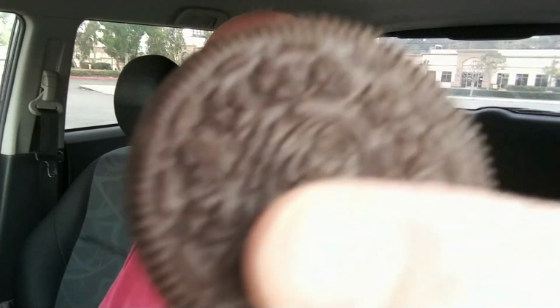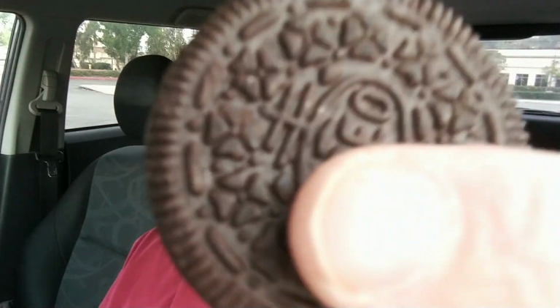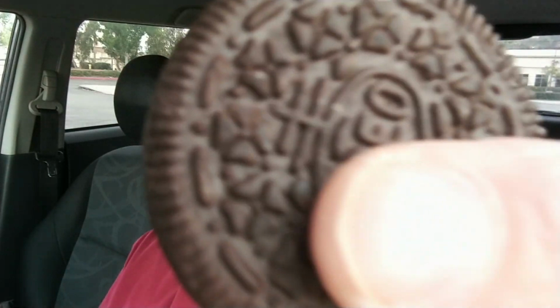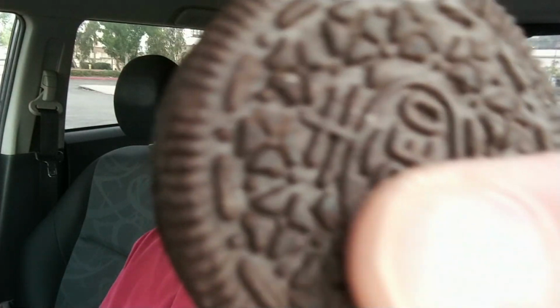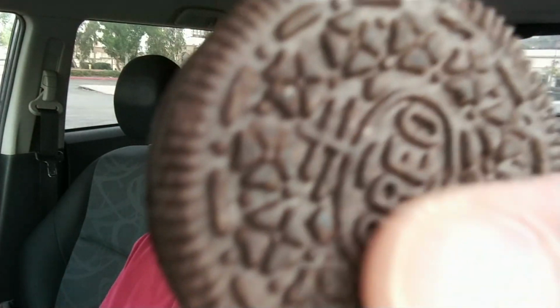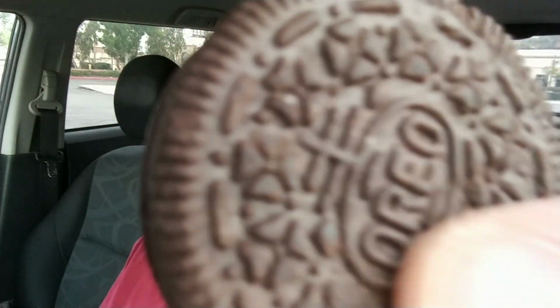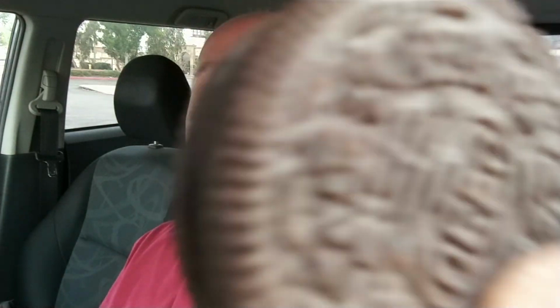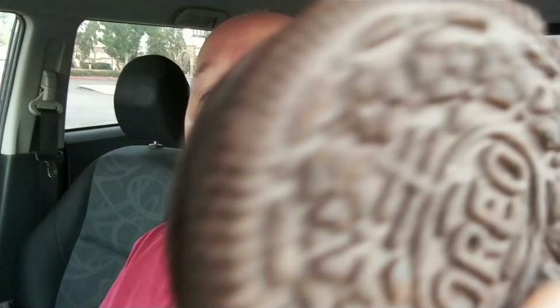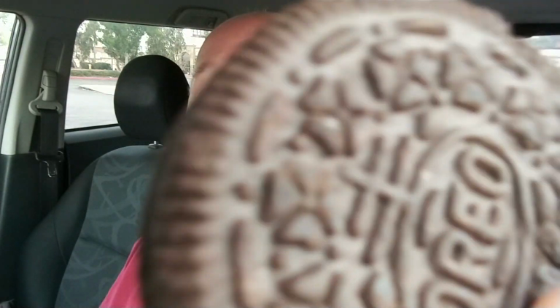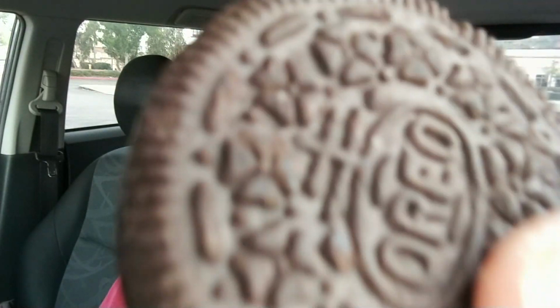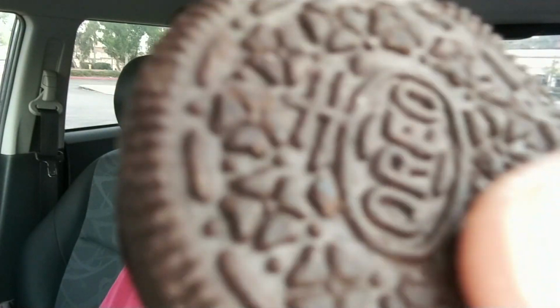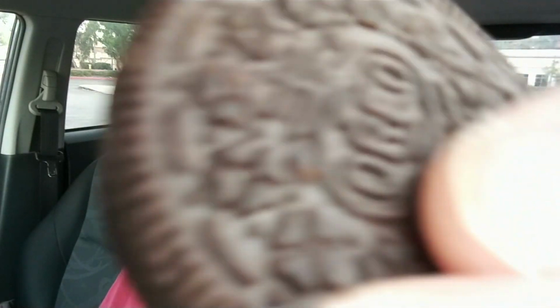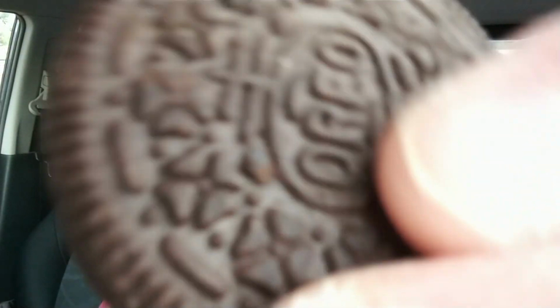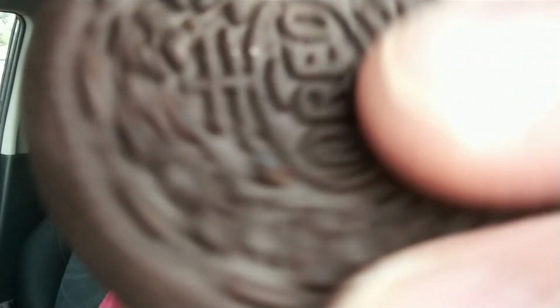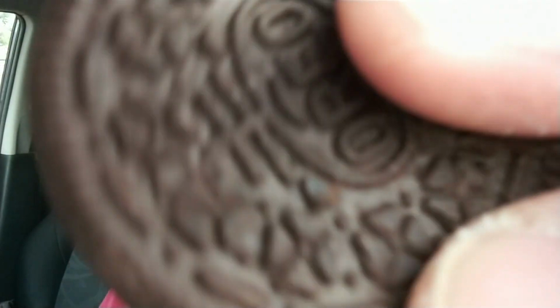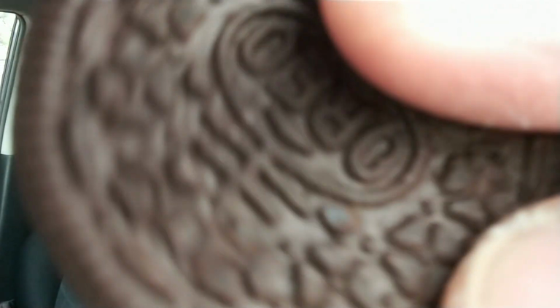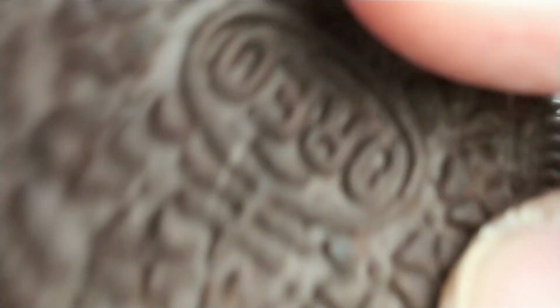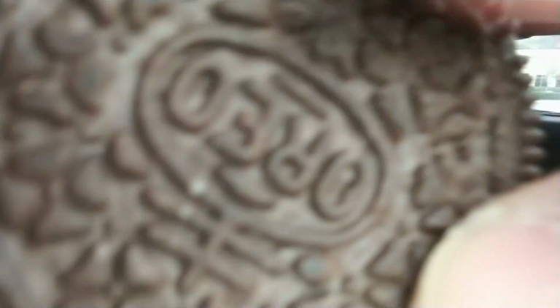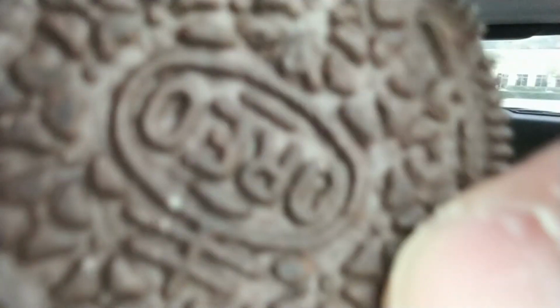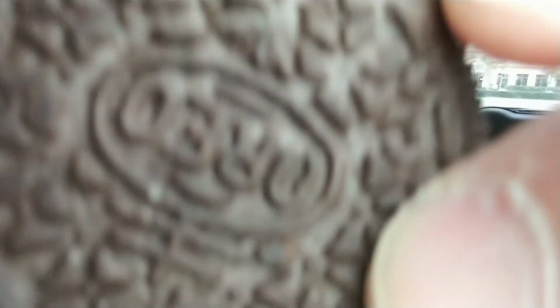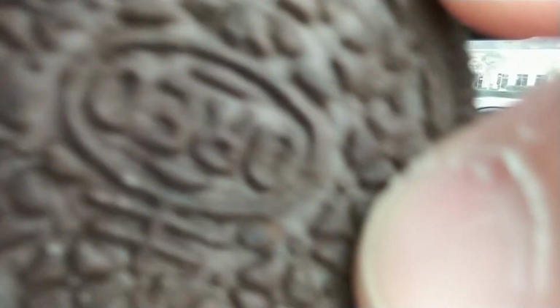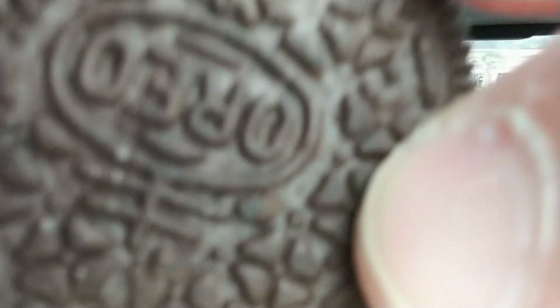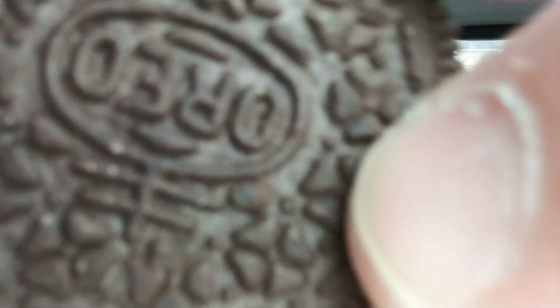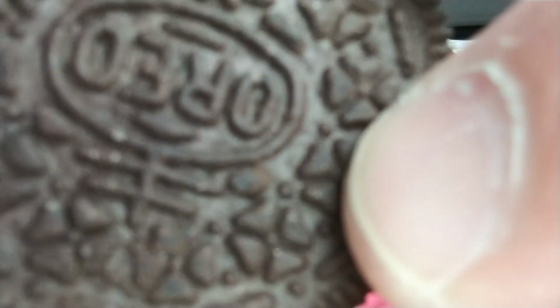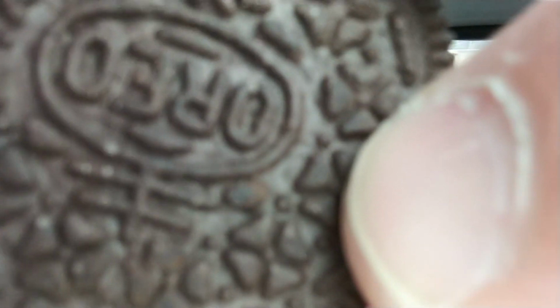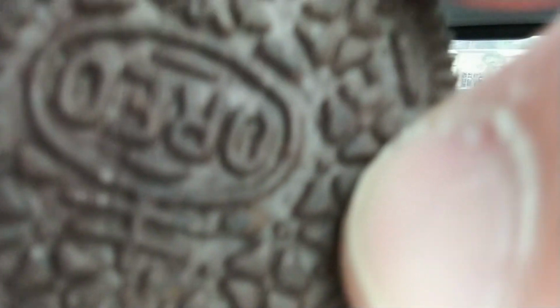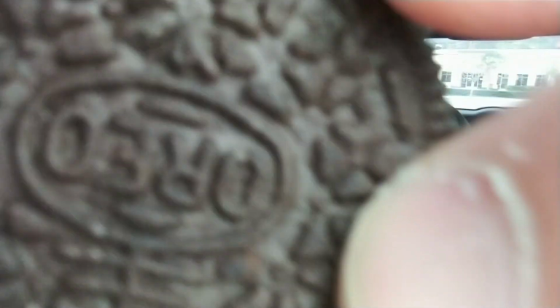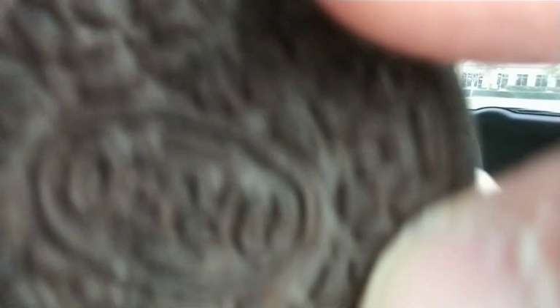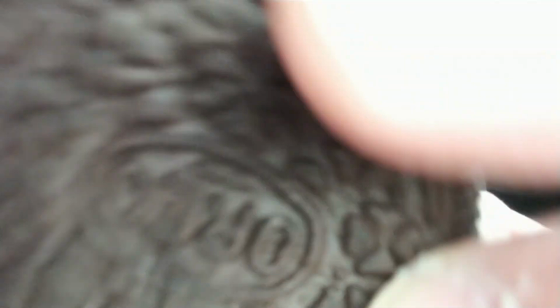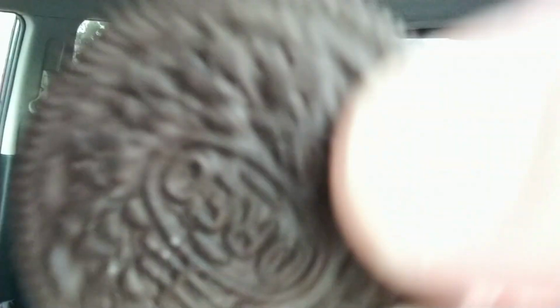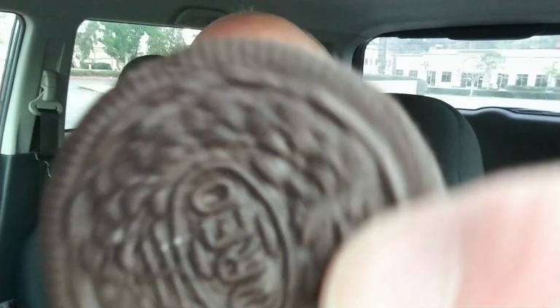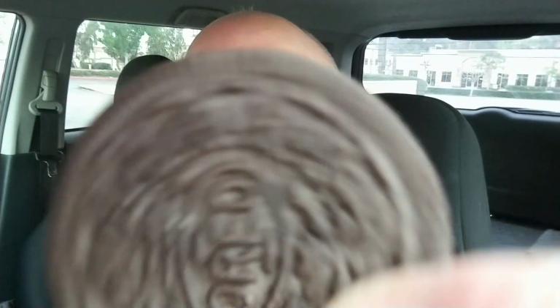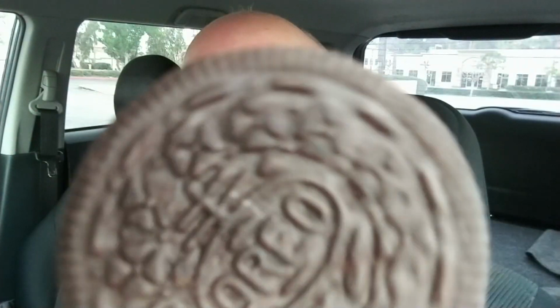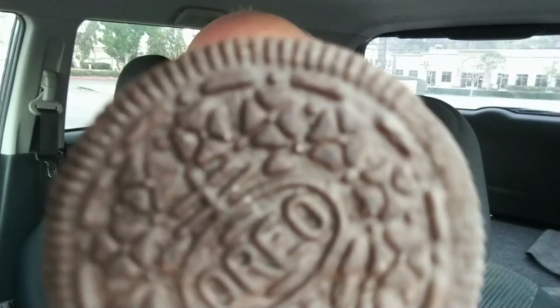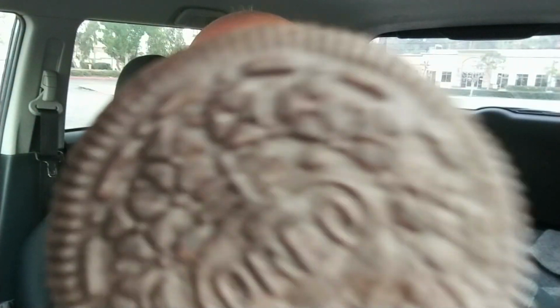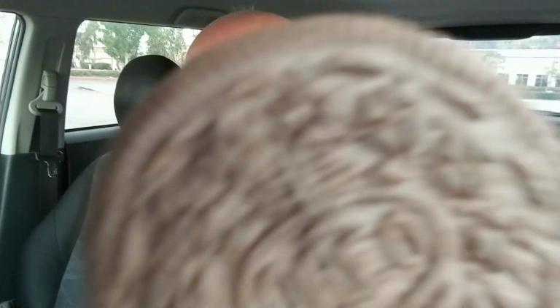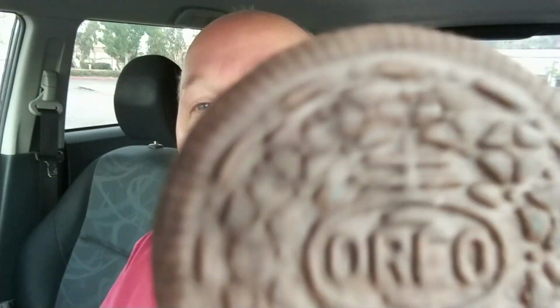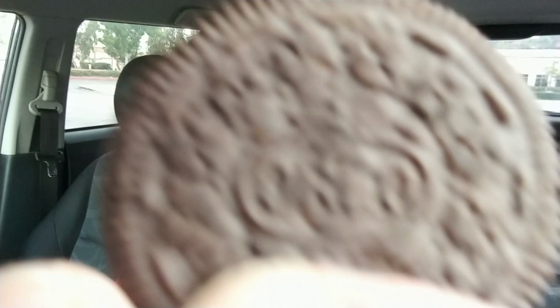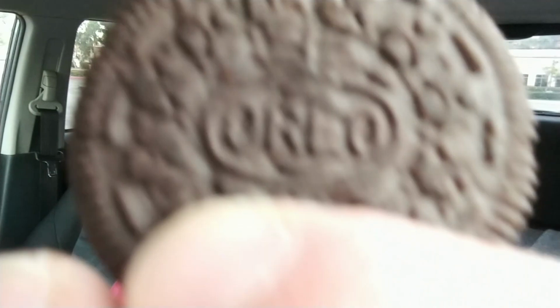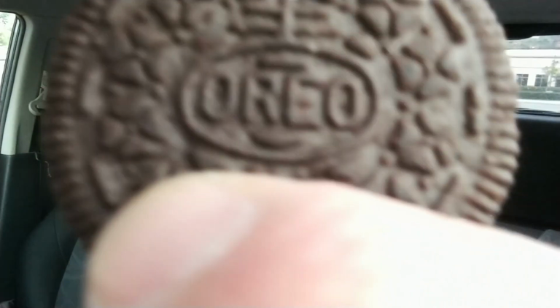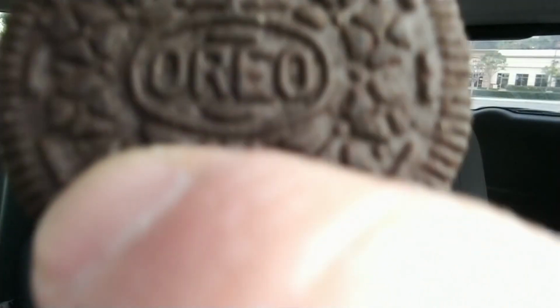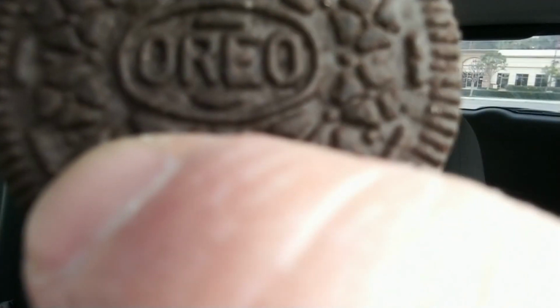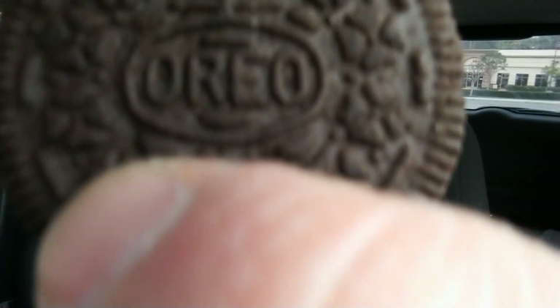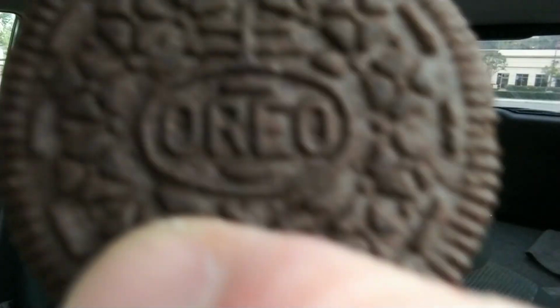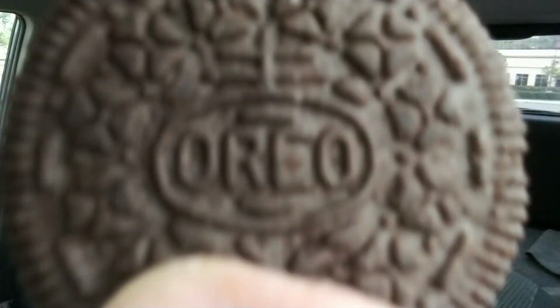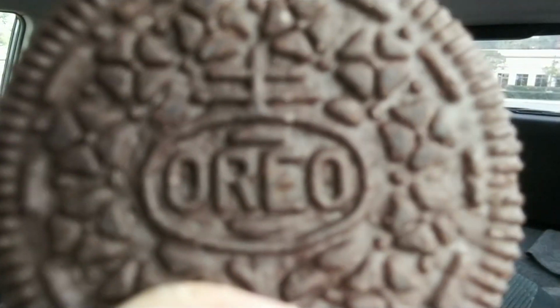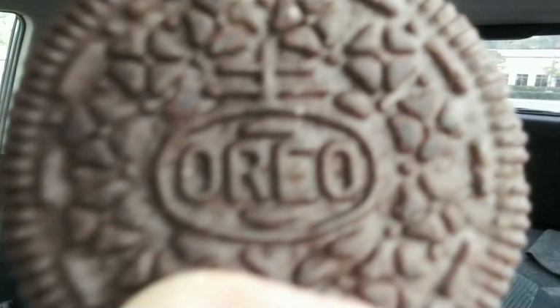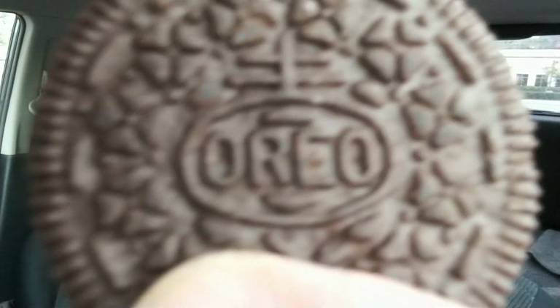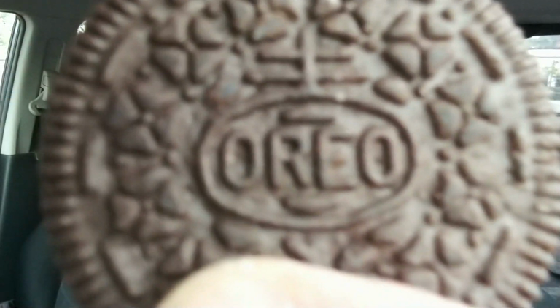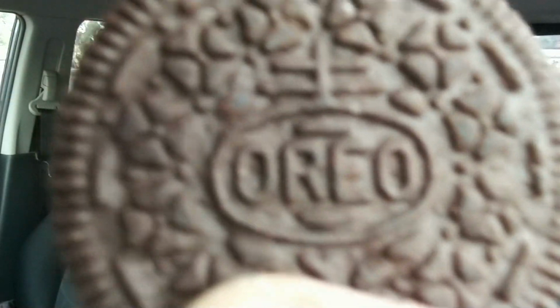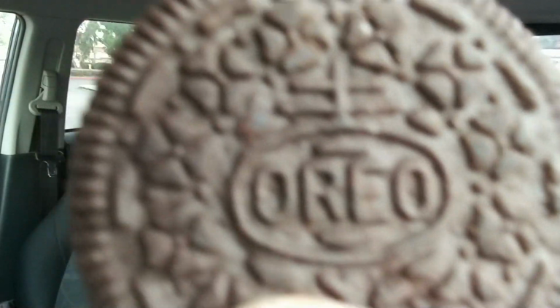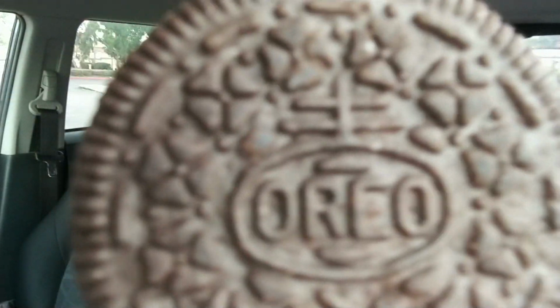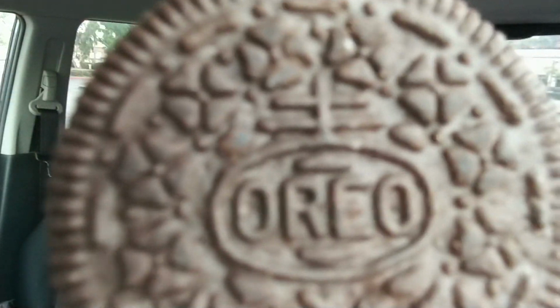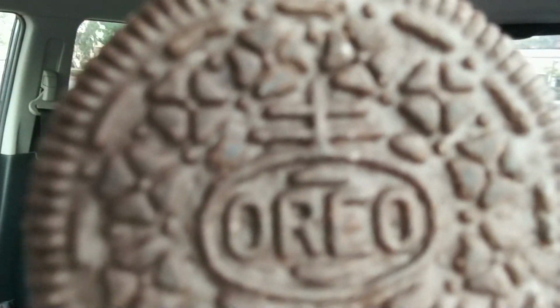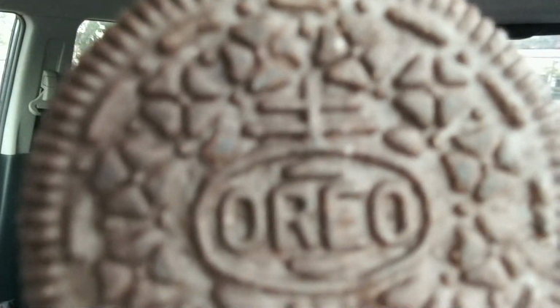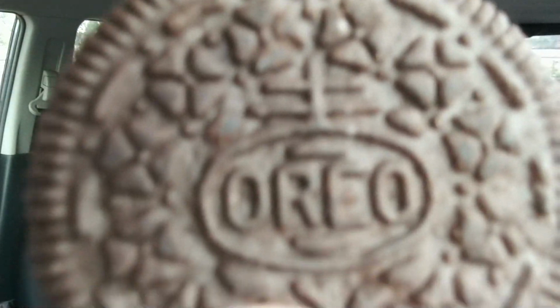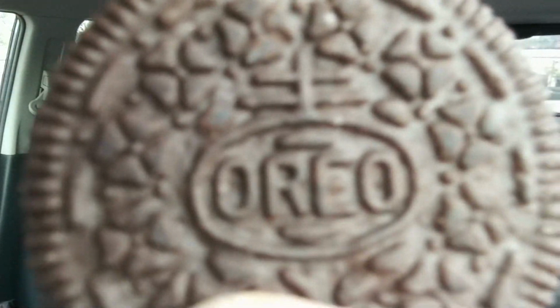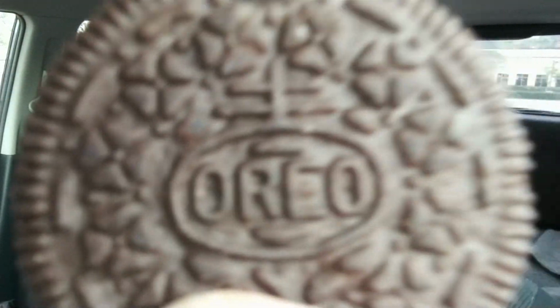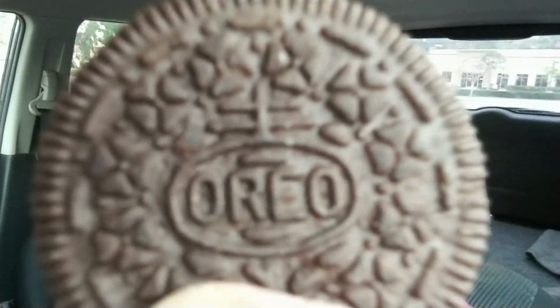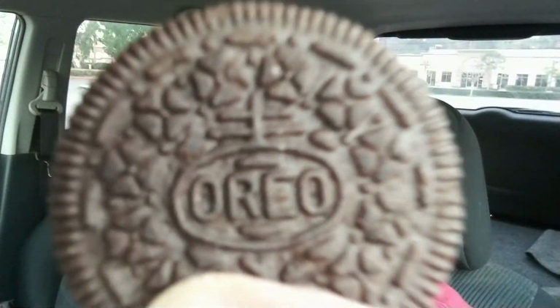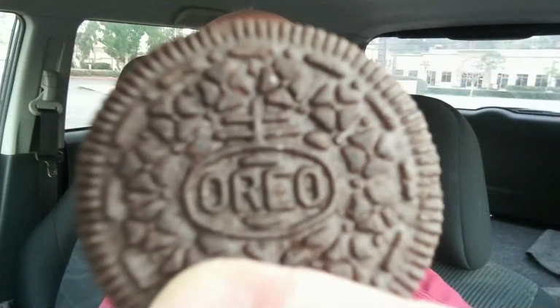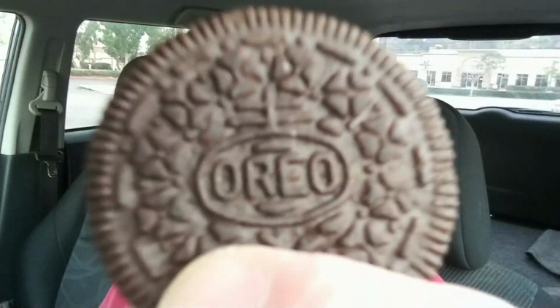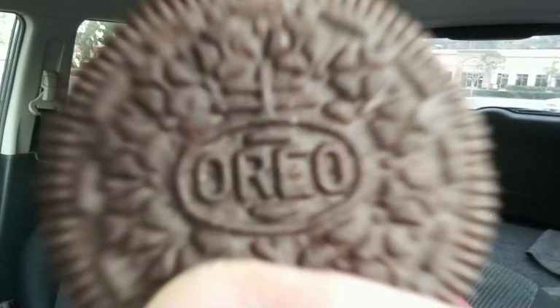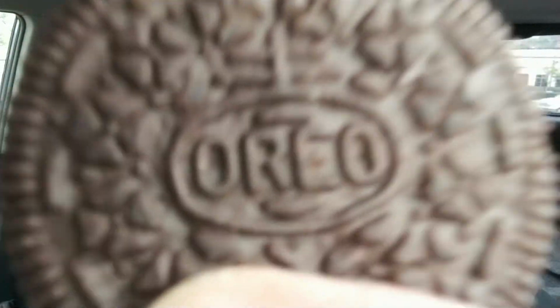So without further ado, get that Oreo logo up there — upside down, like always. There we go. Oreo! Oreo!